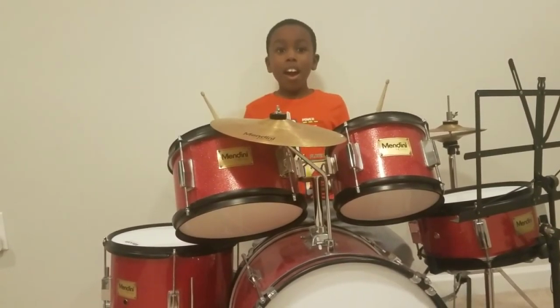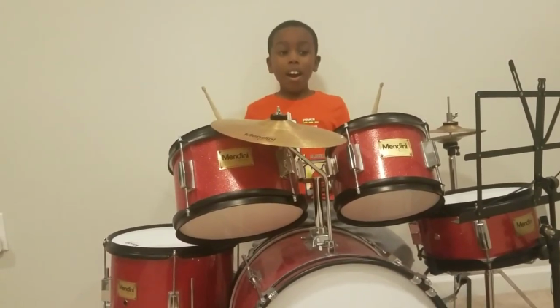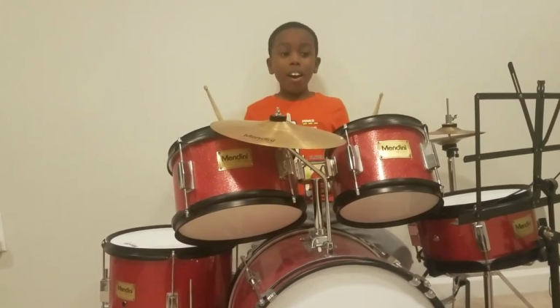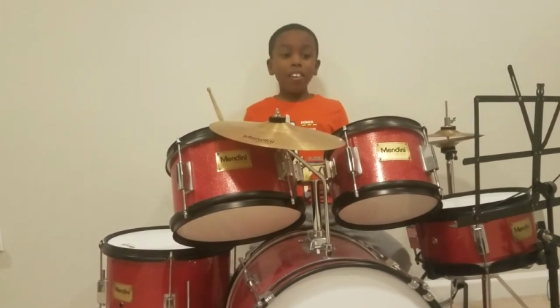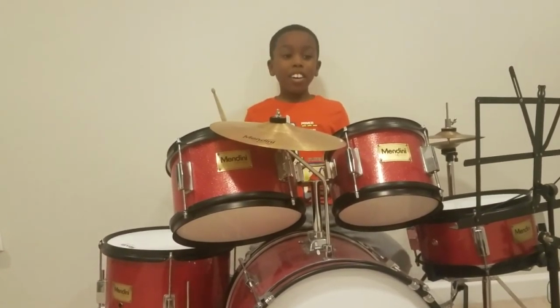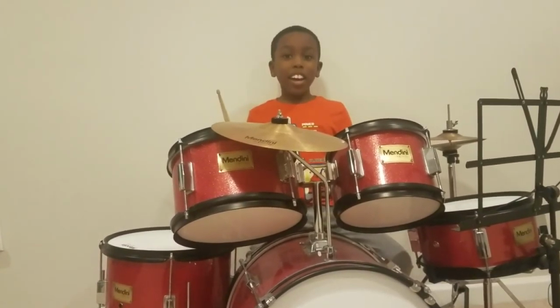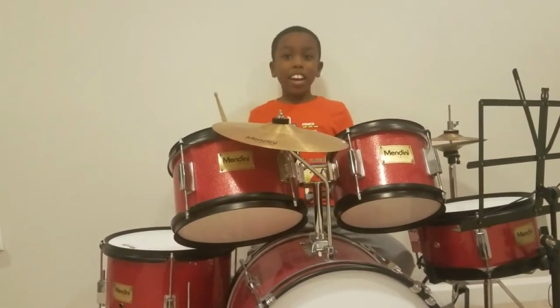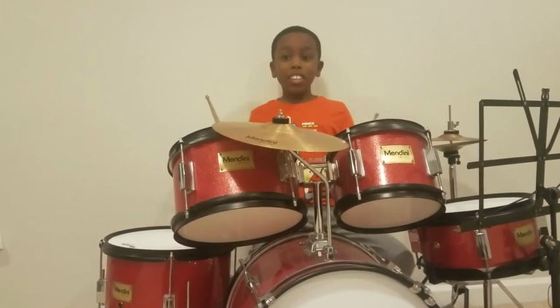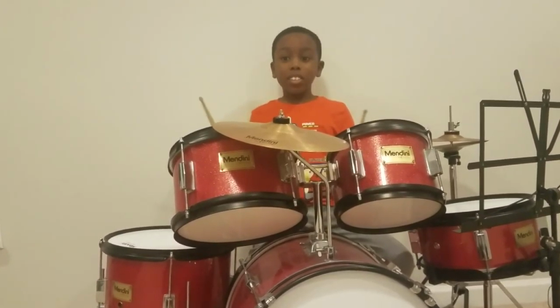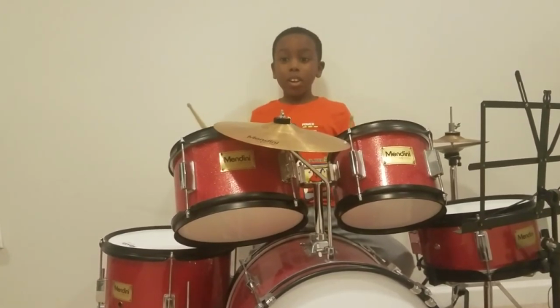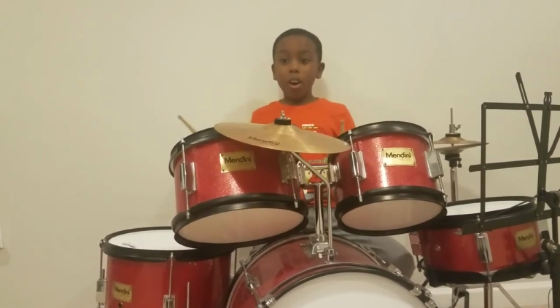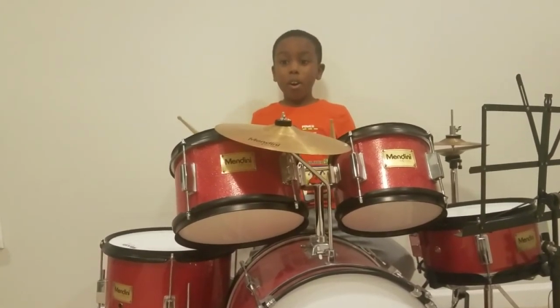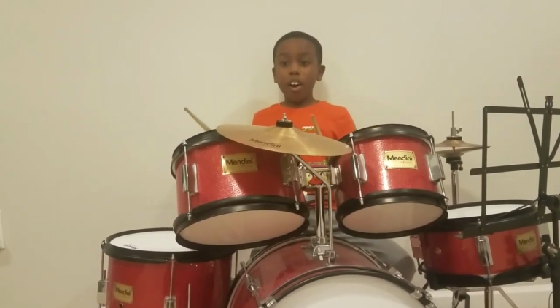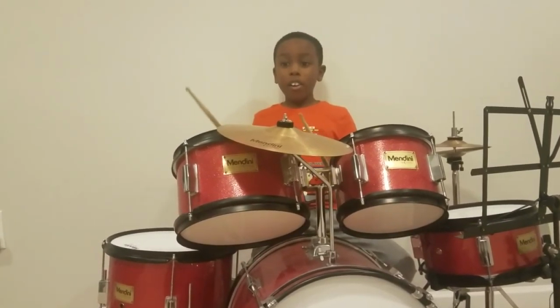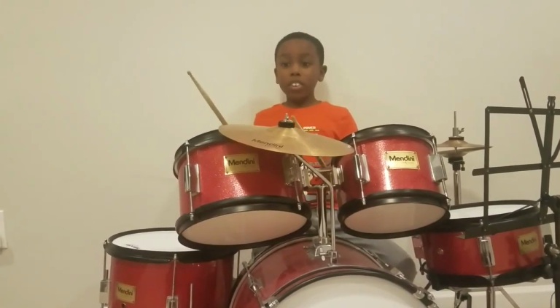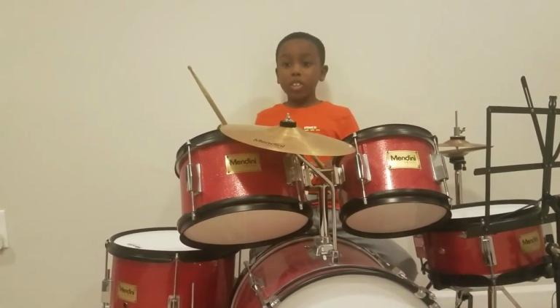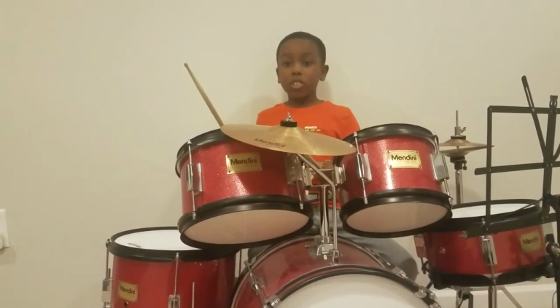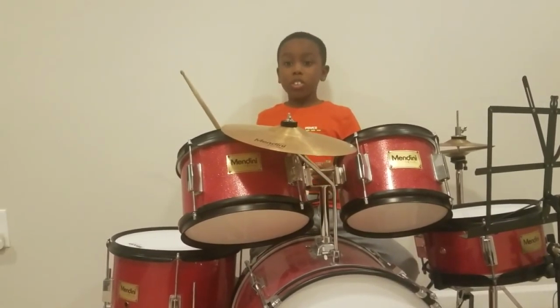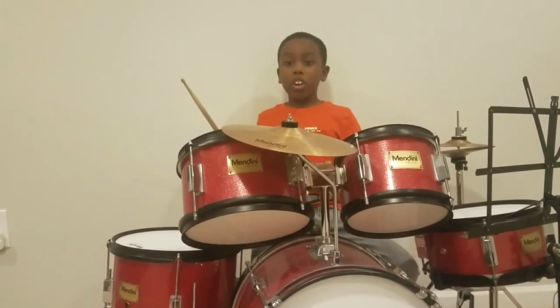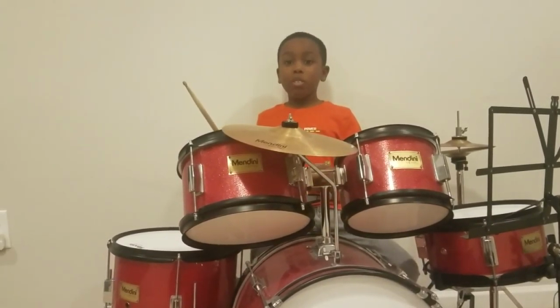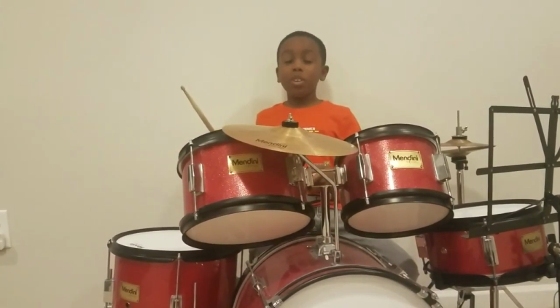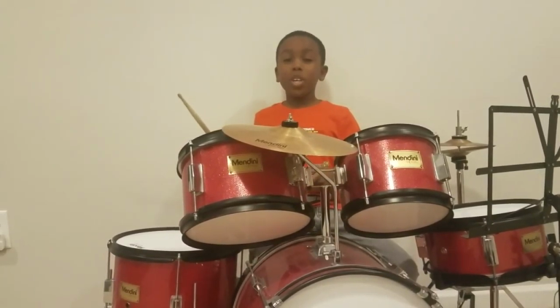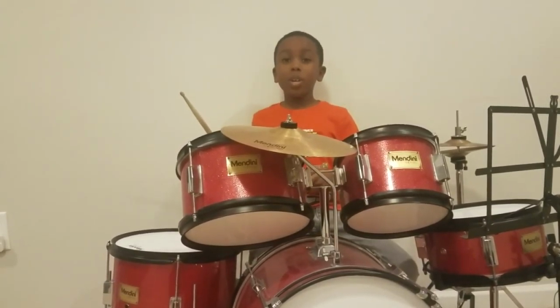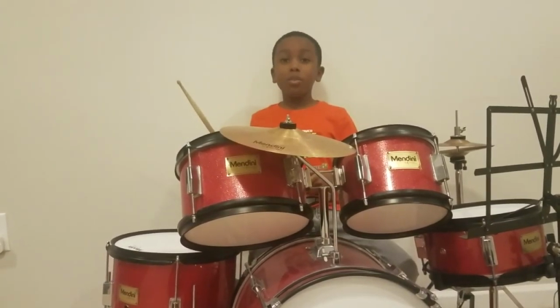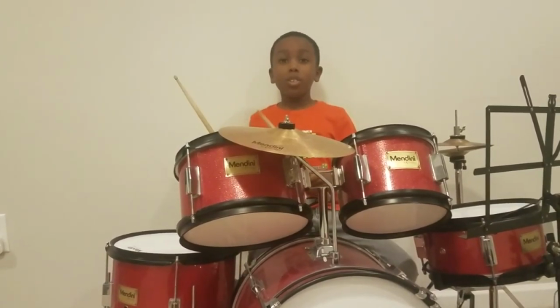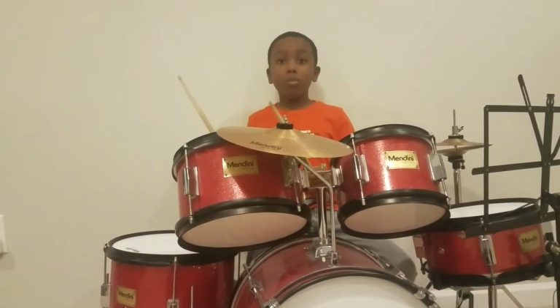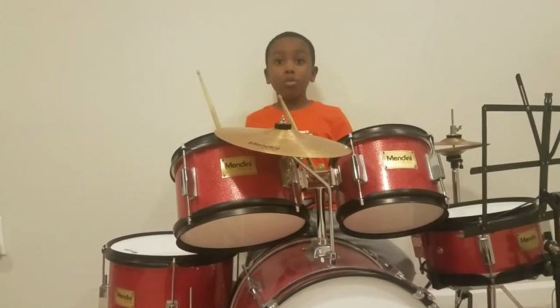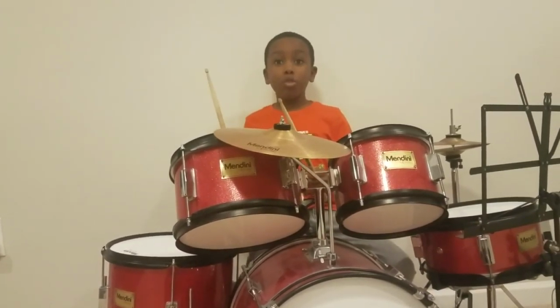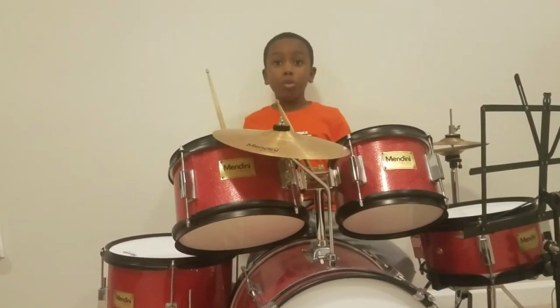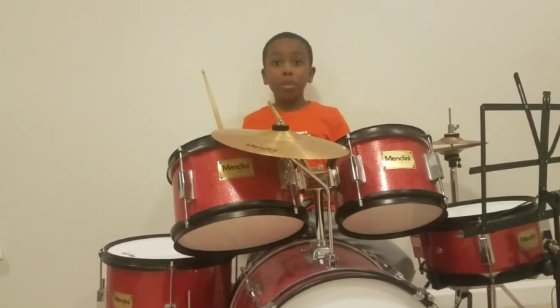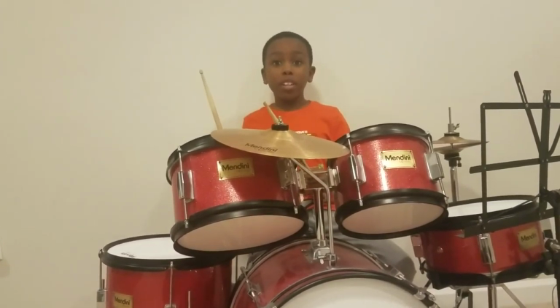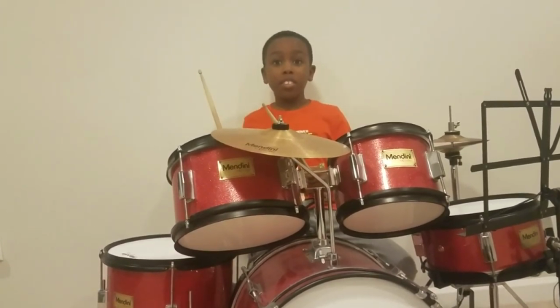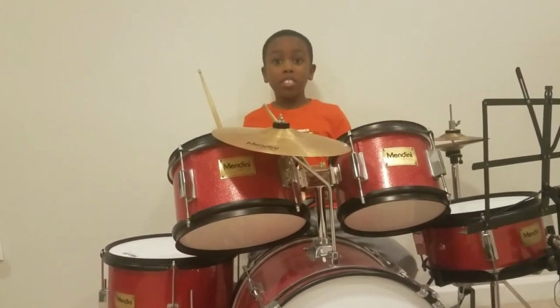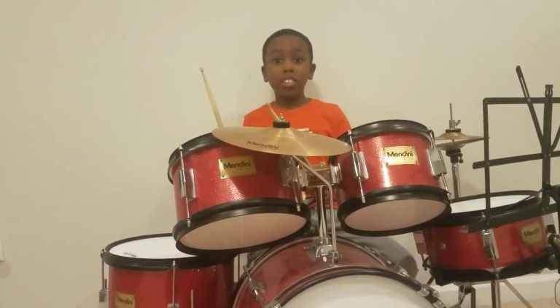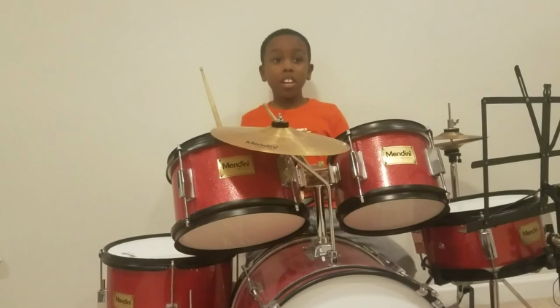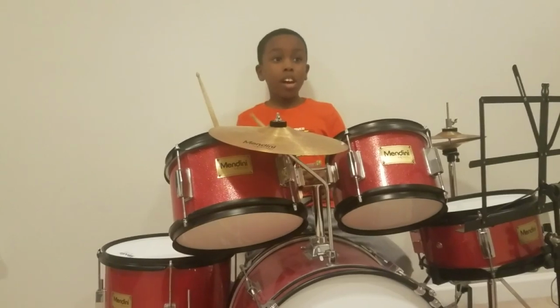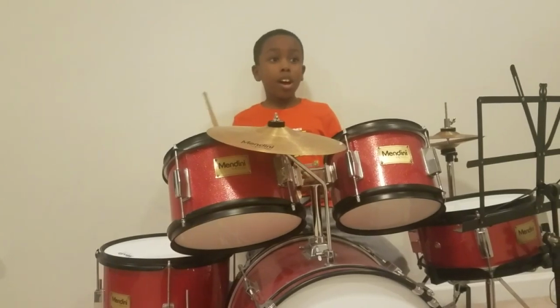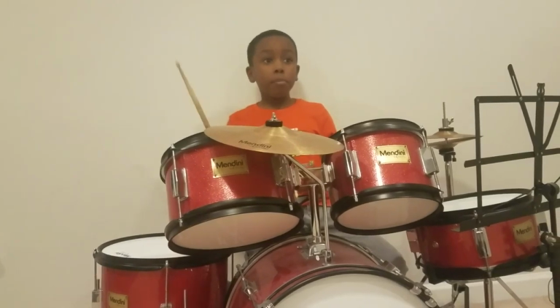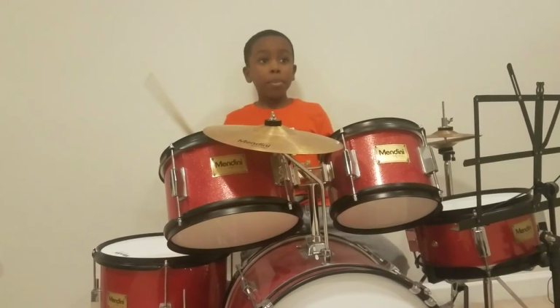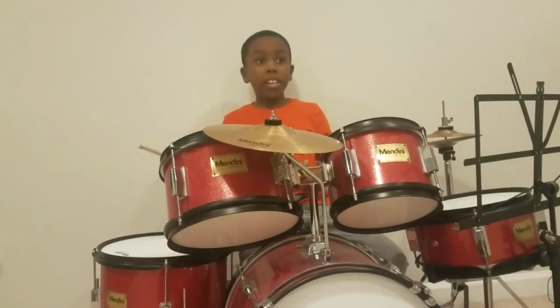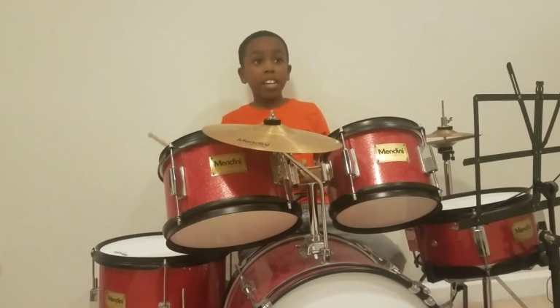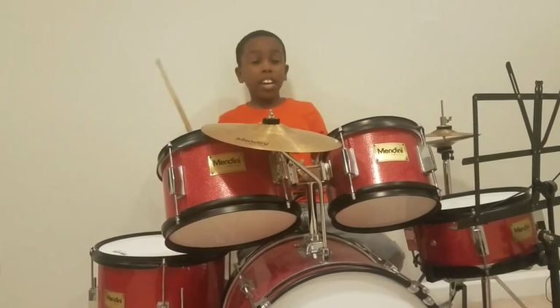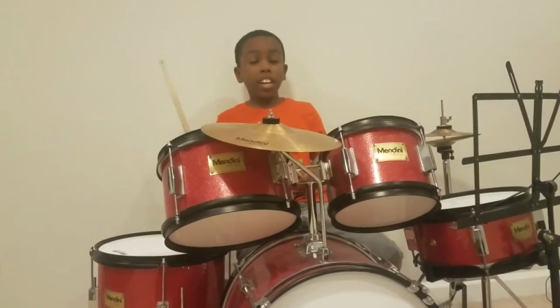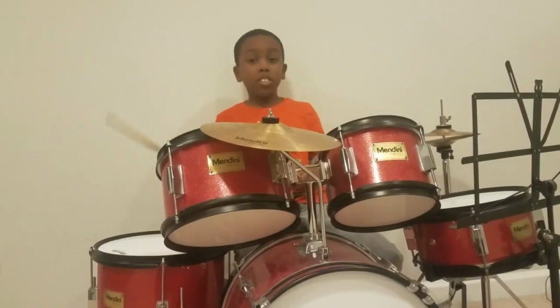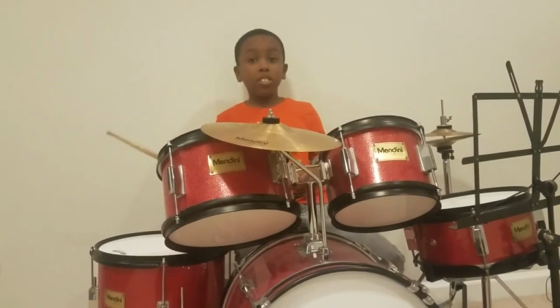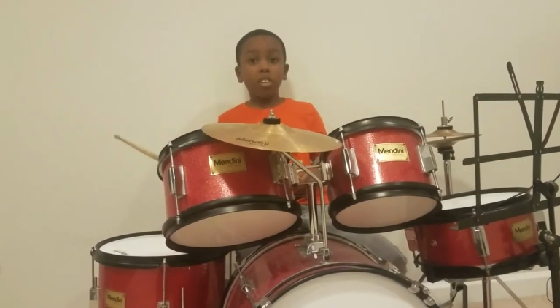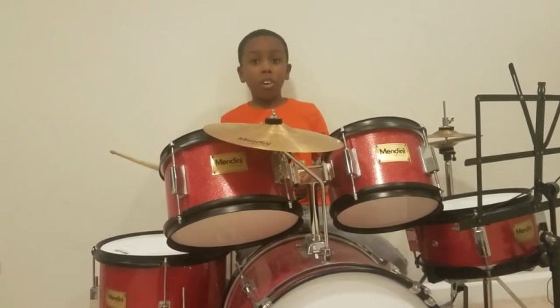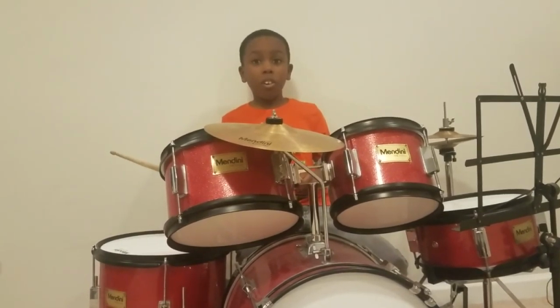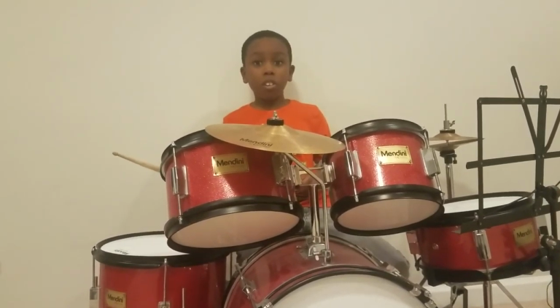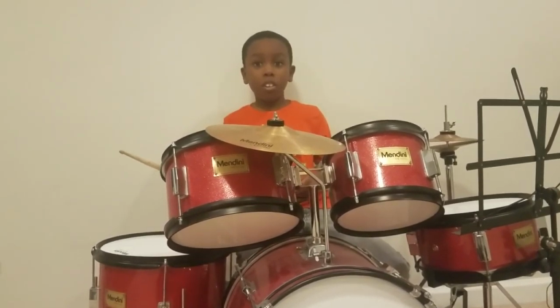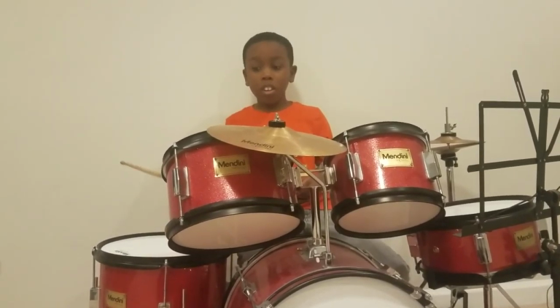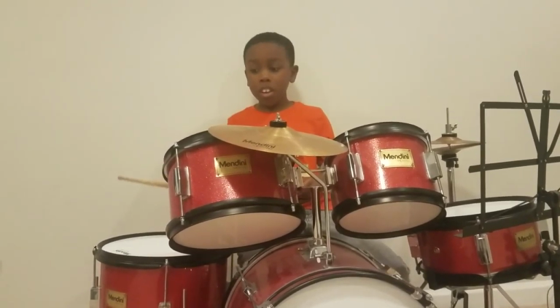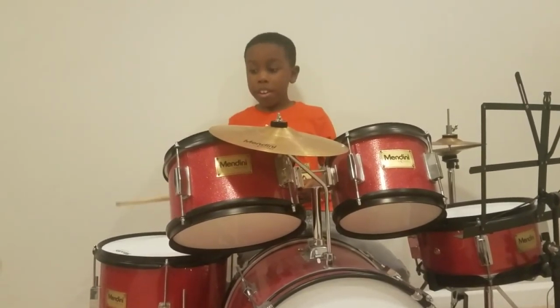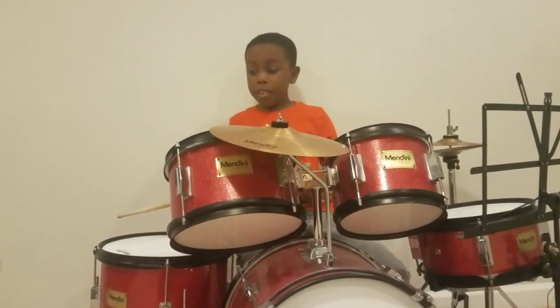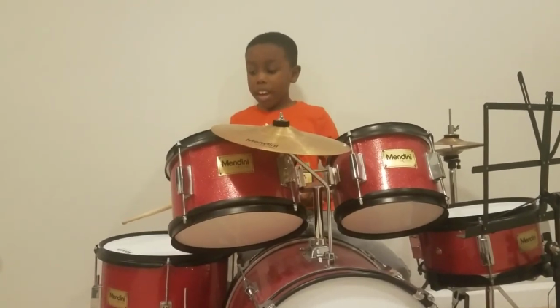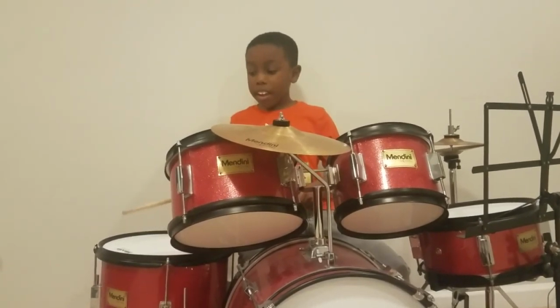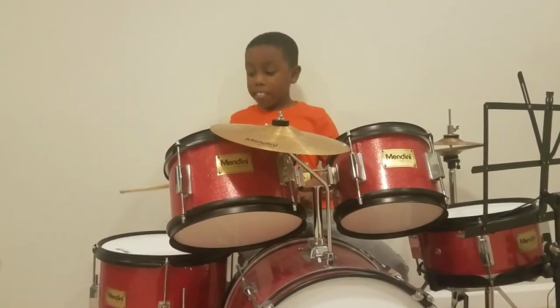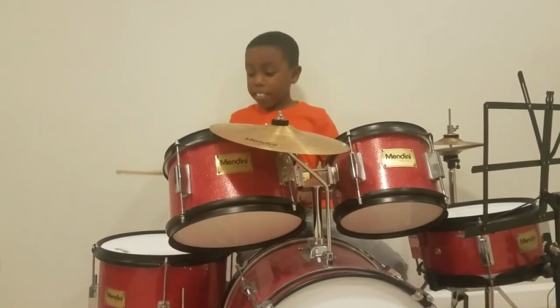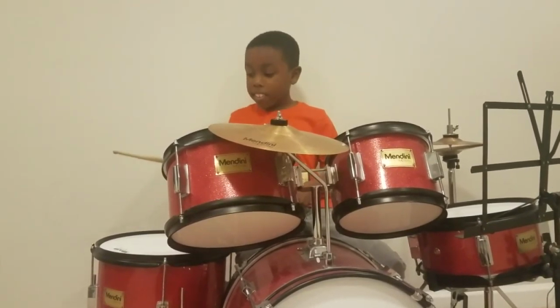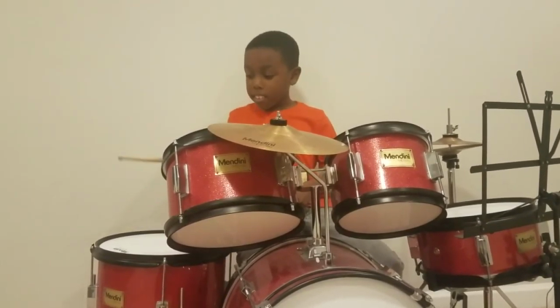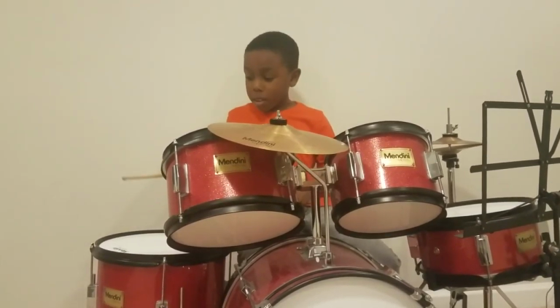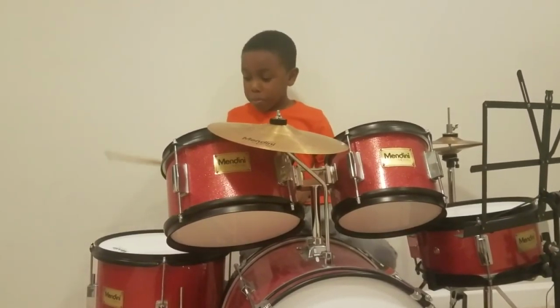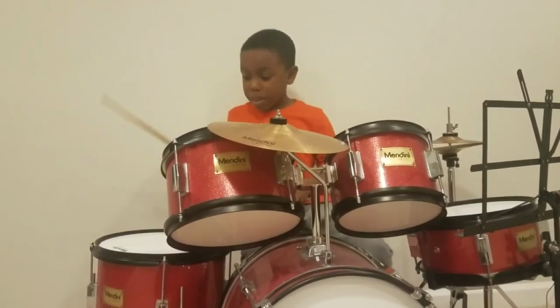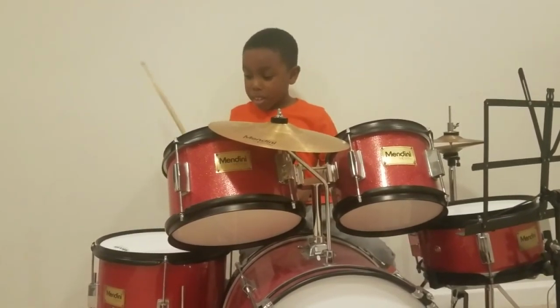Okay, so I'm going to show you some rudiments, a beat, and a song. Okay, this is the beat.